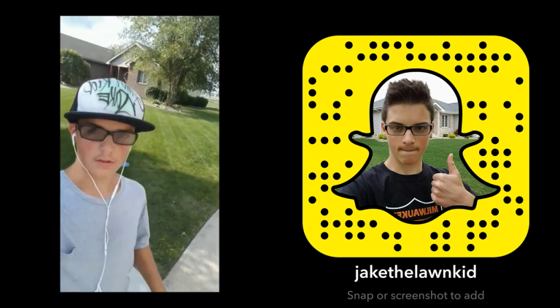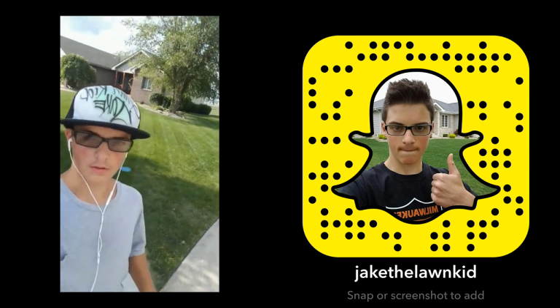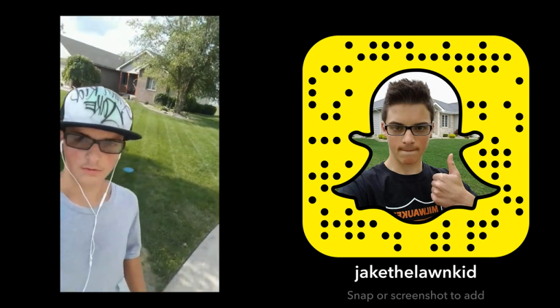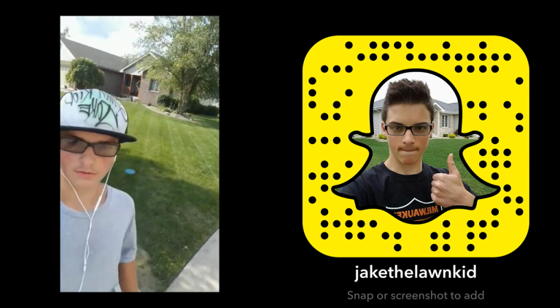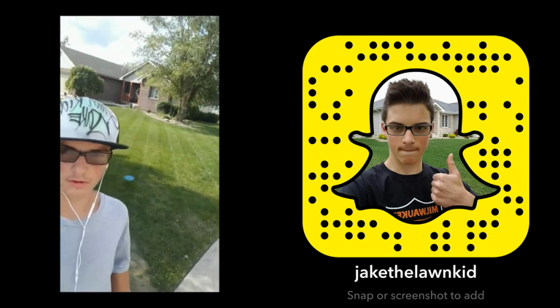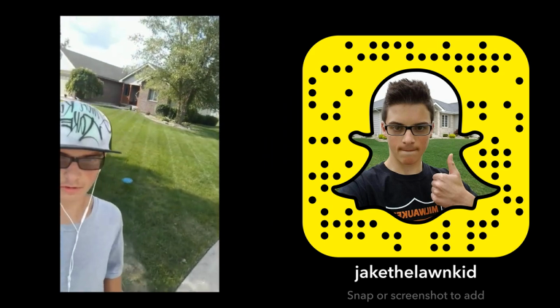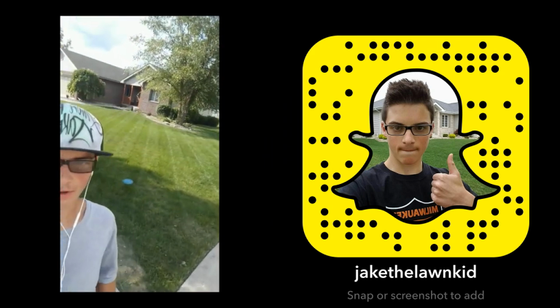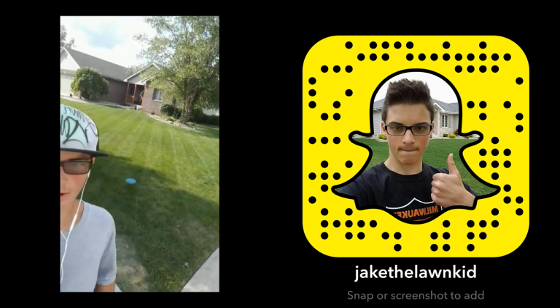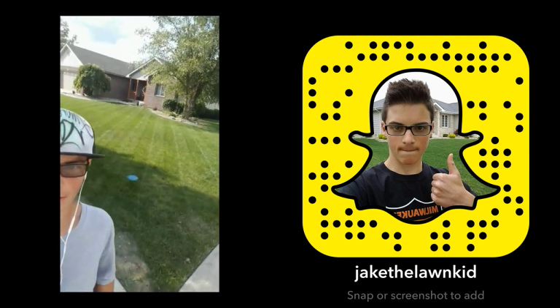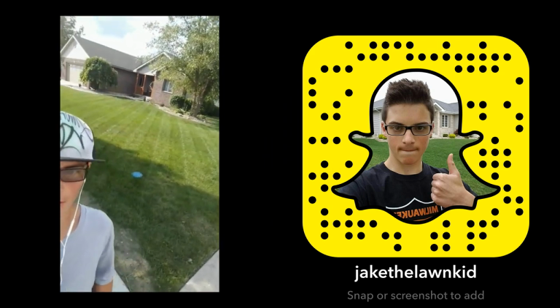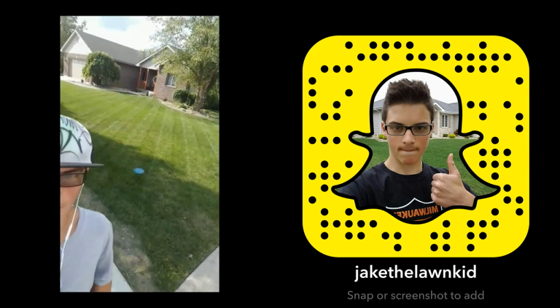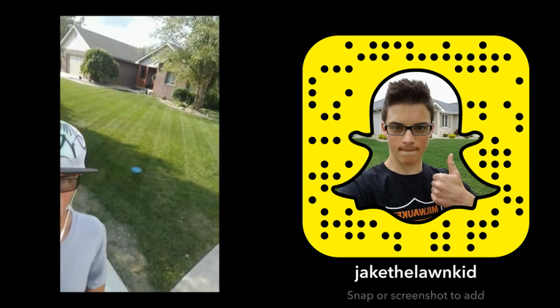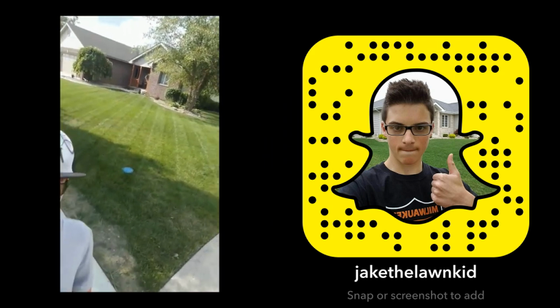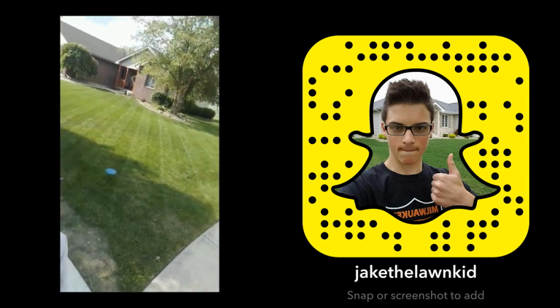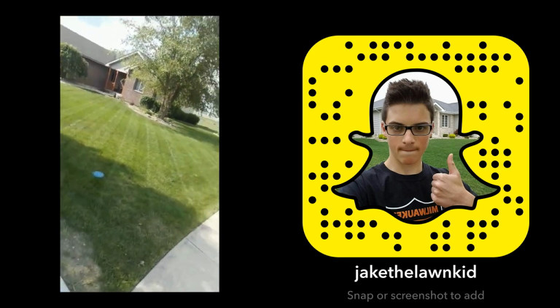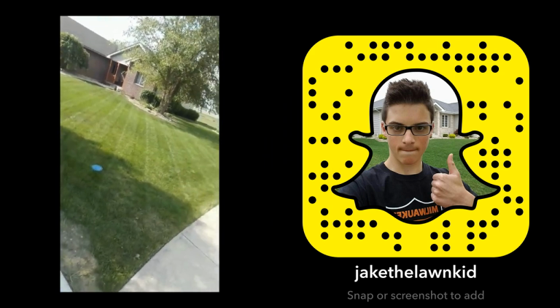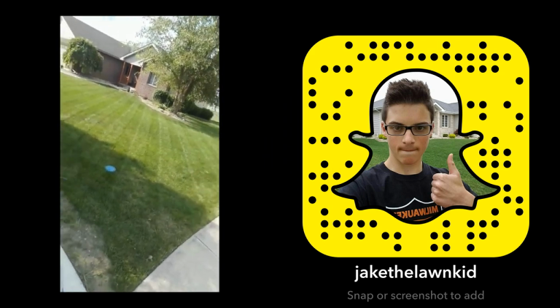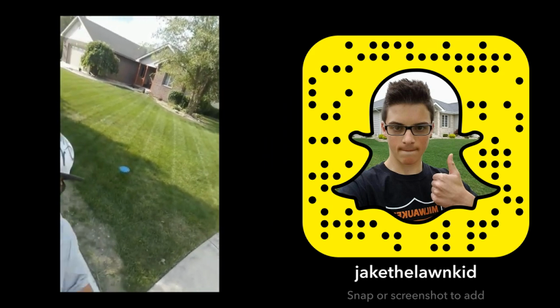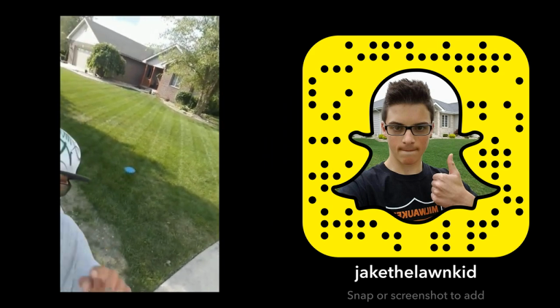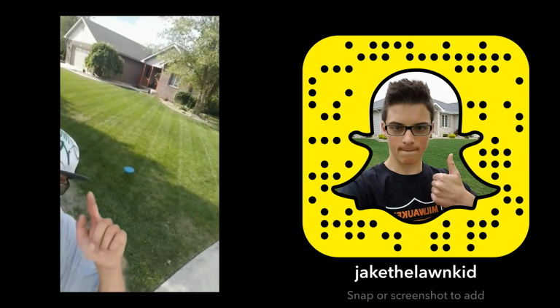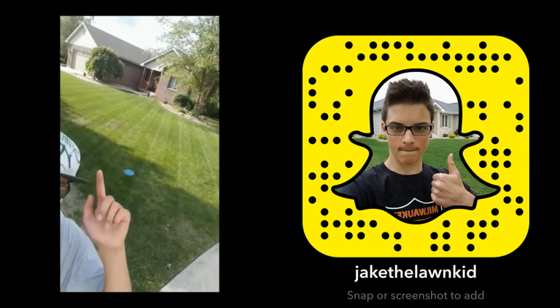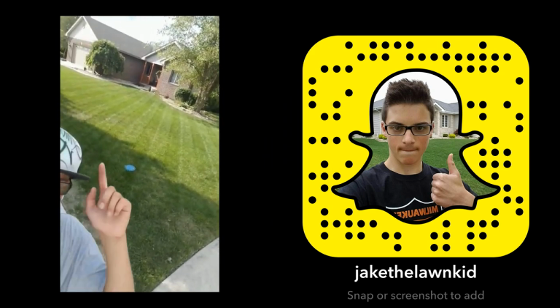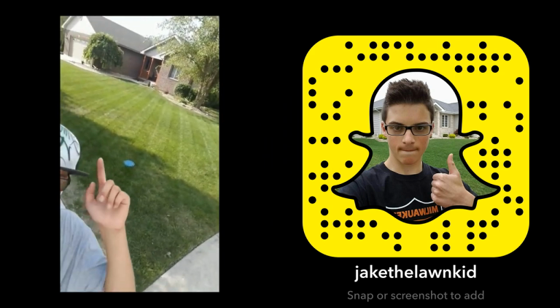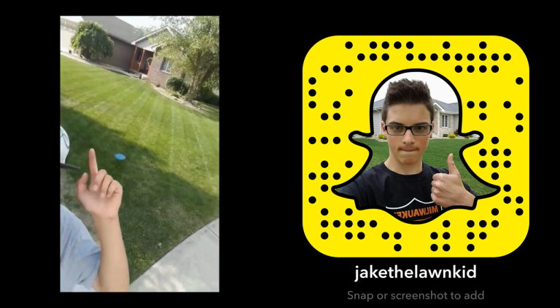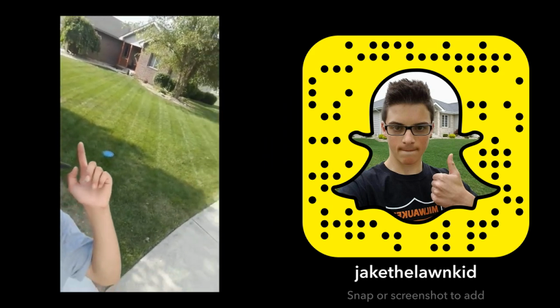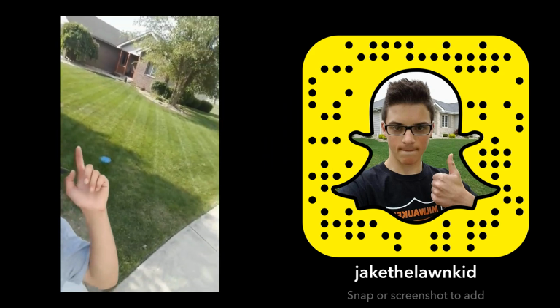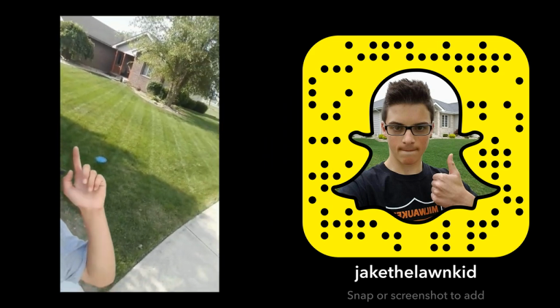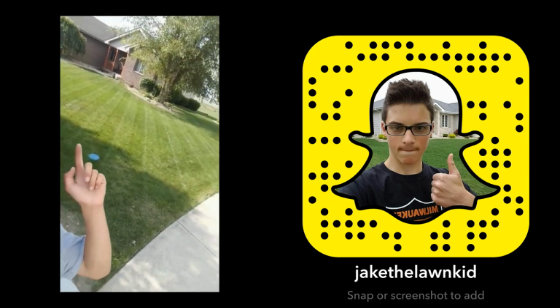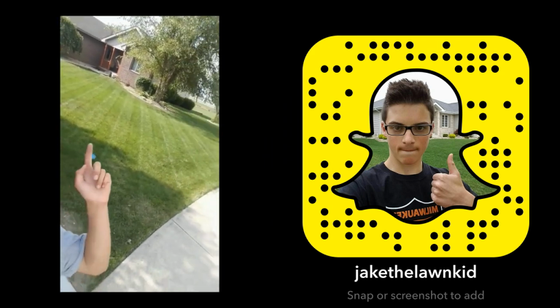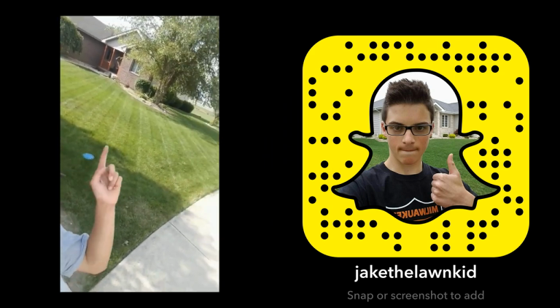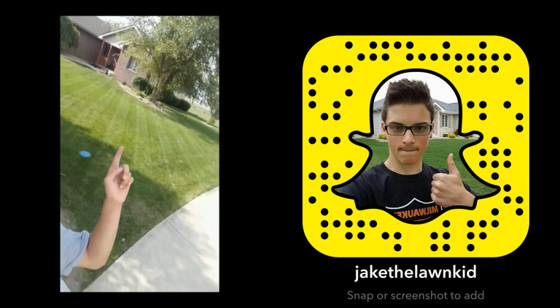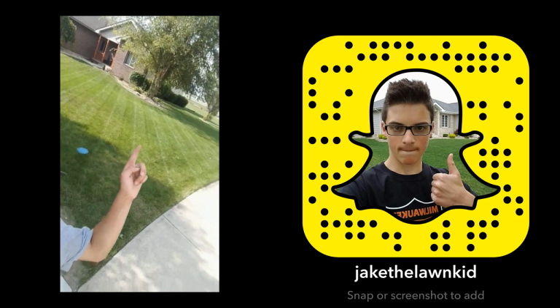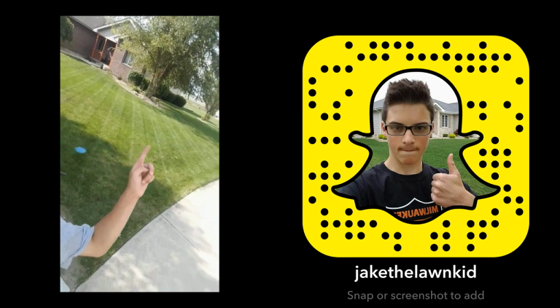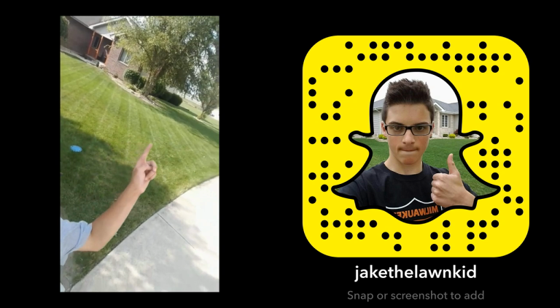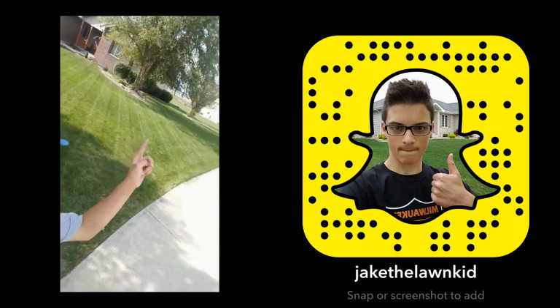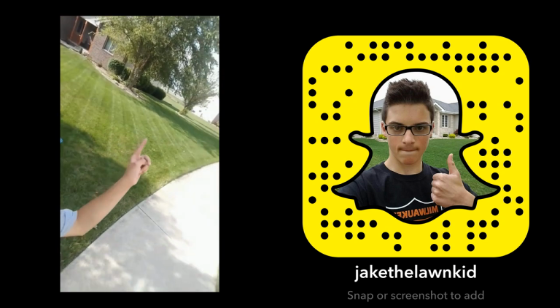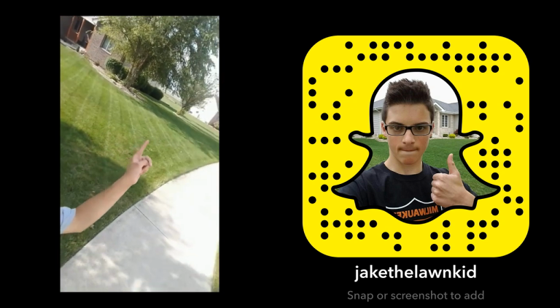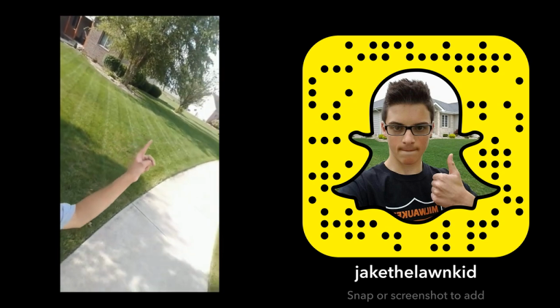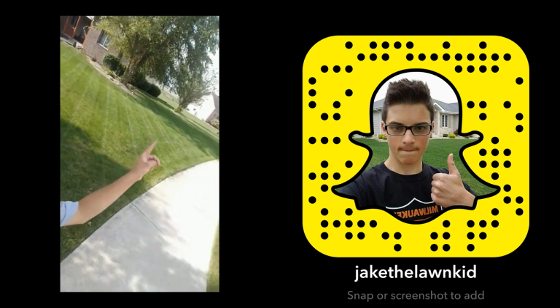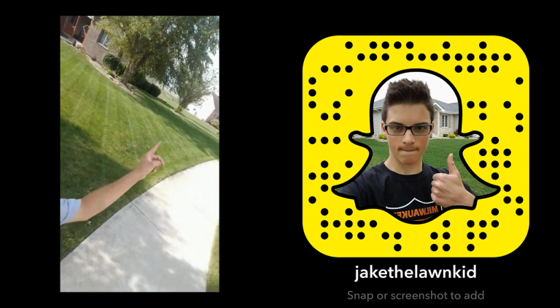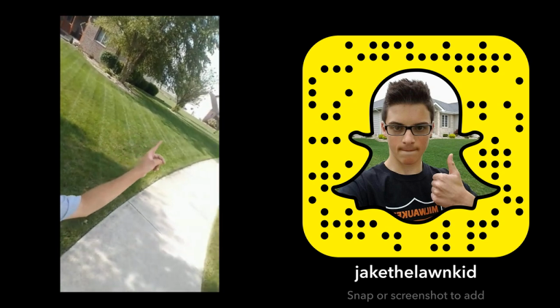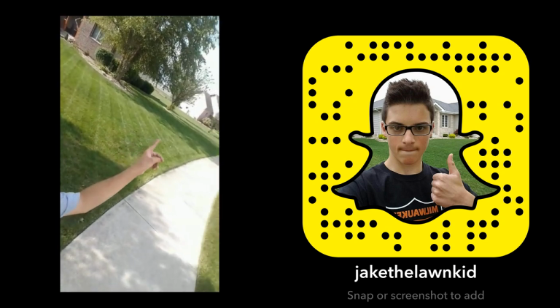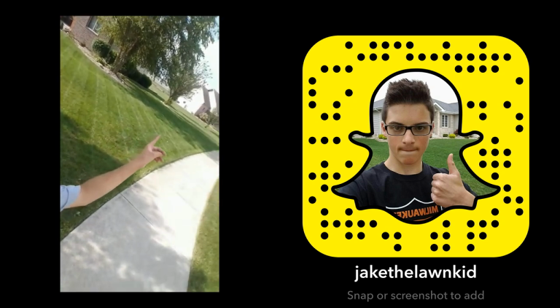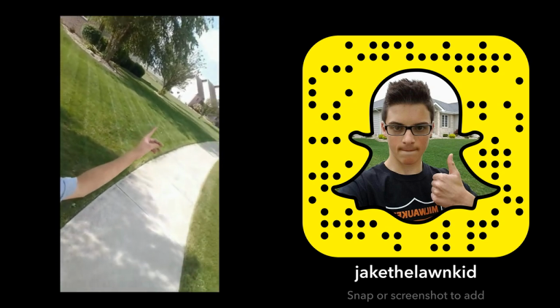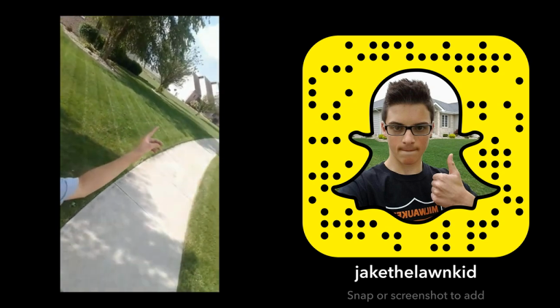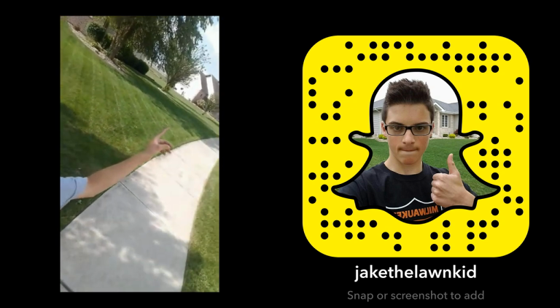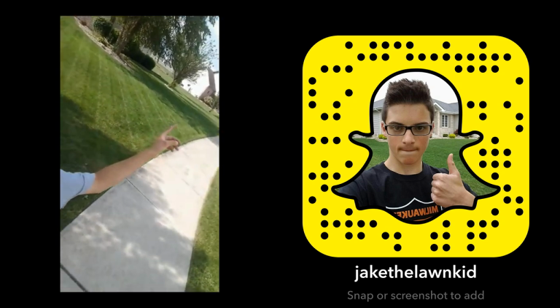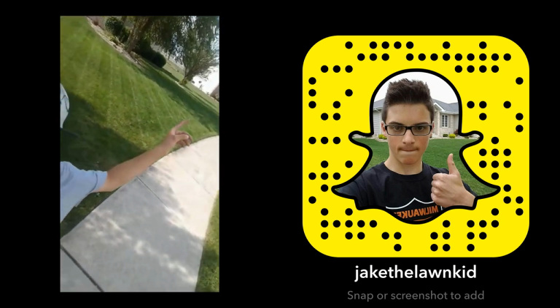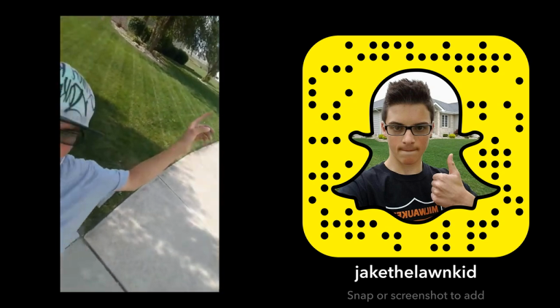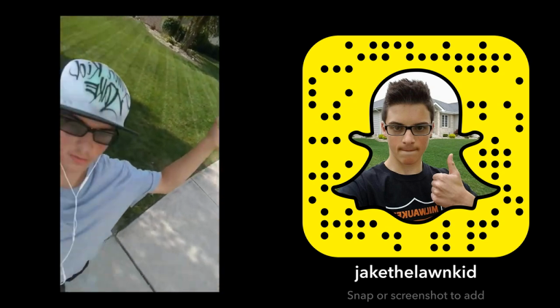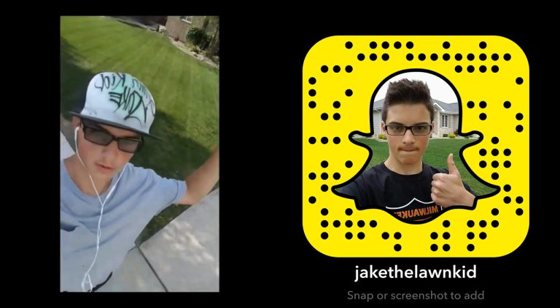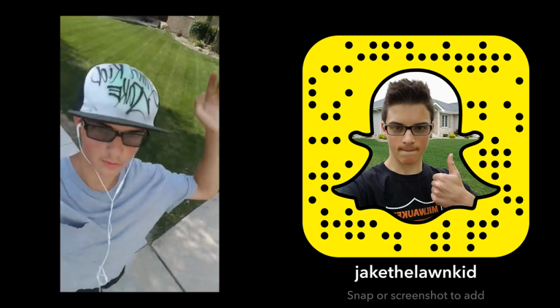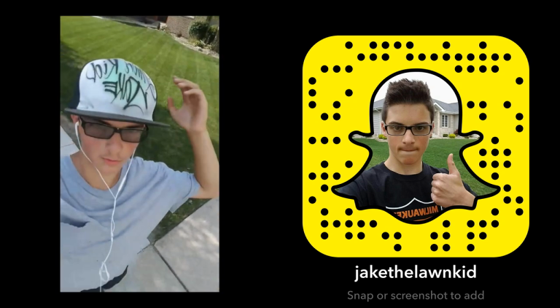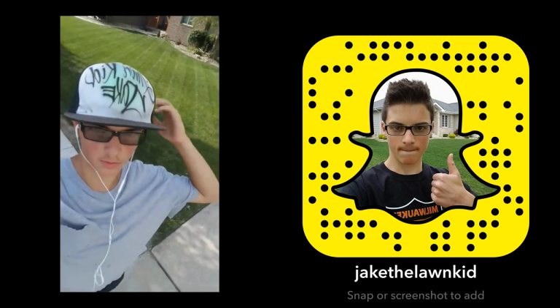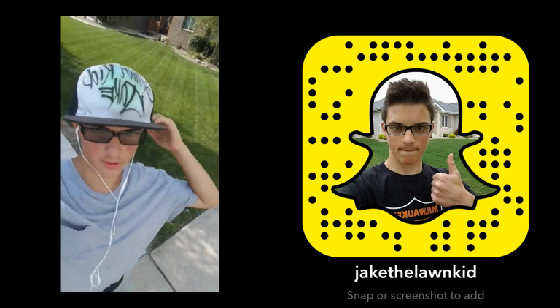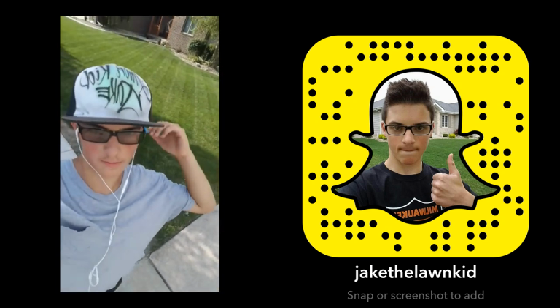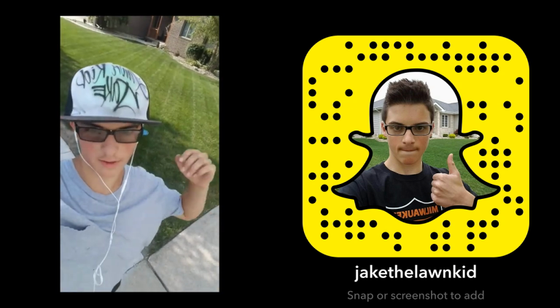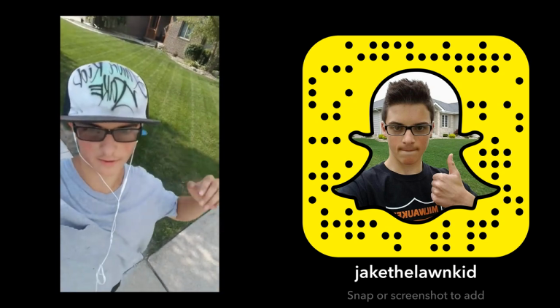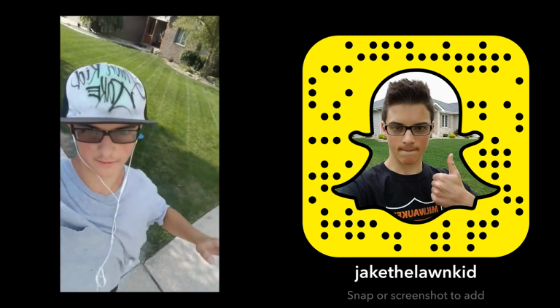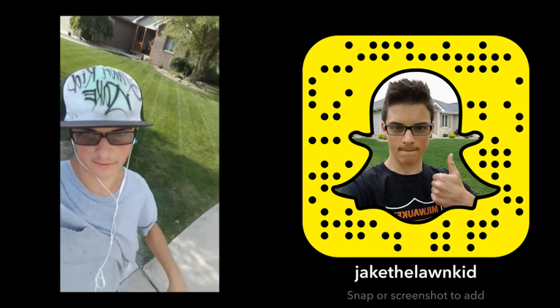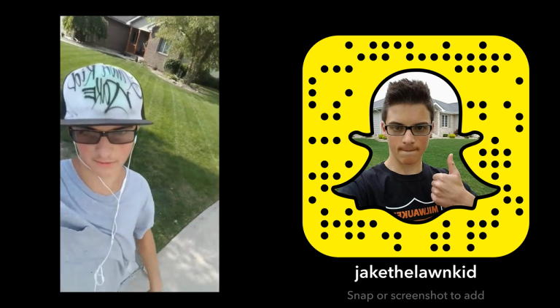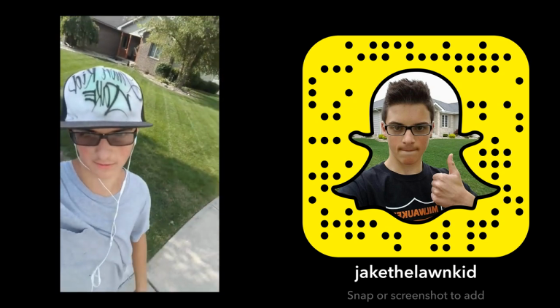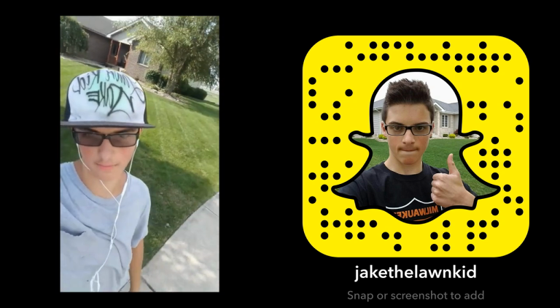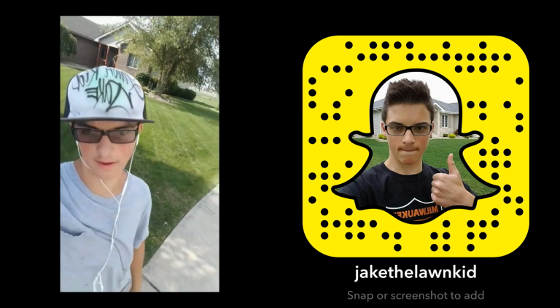Check that out — all done. You can see those nice stripes. They go all the way down there, and I think that's really cool to keep that consistent pattern.